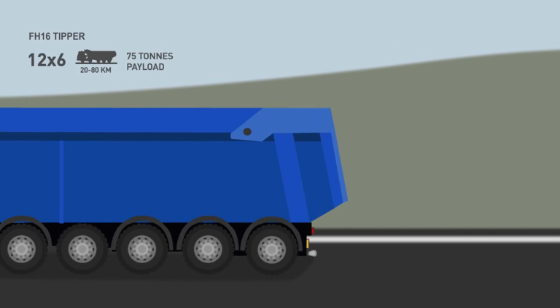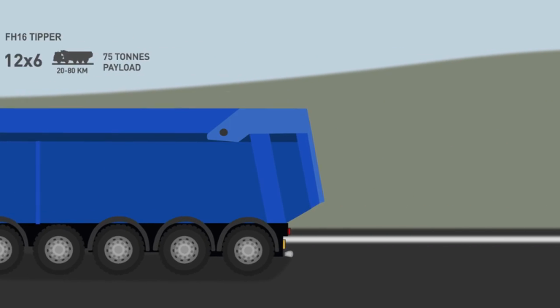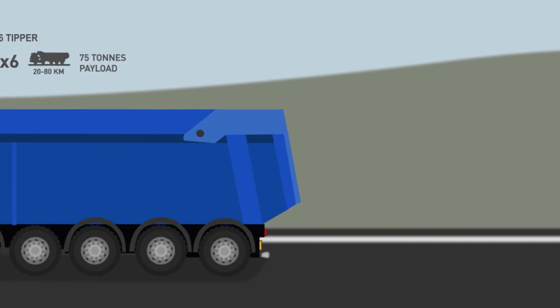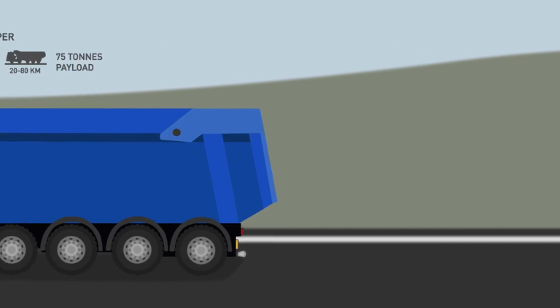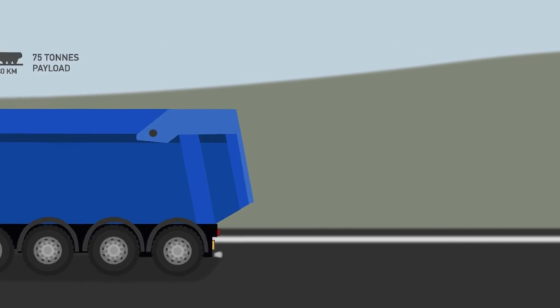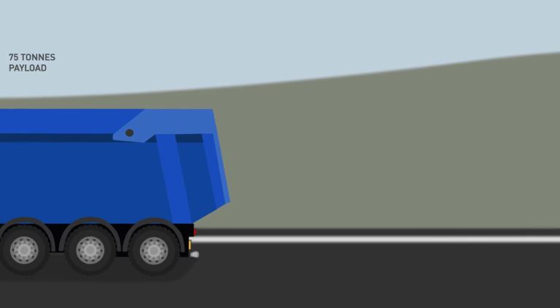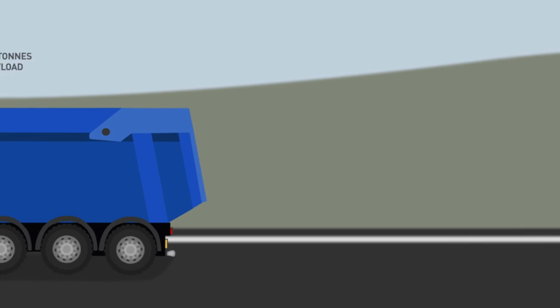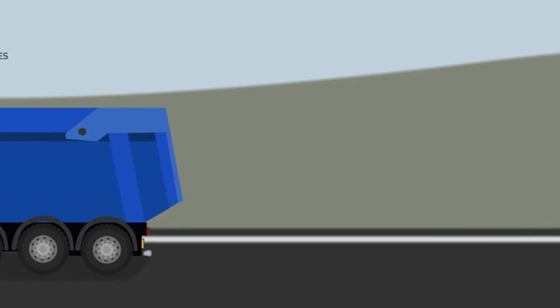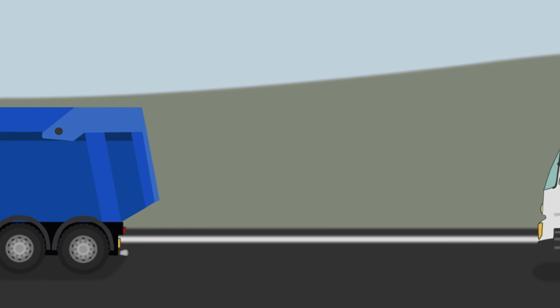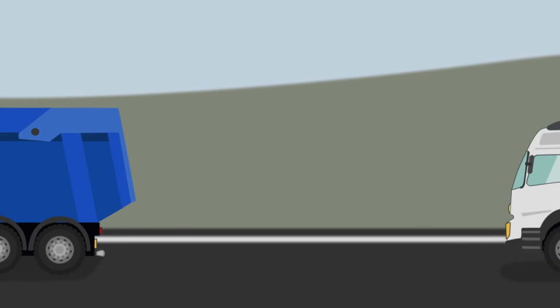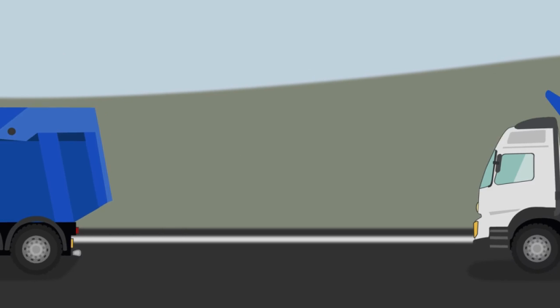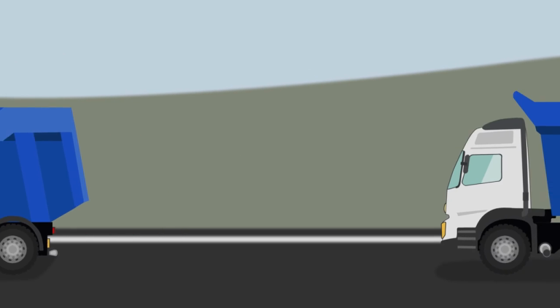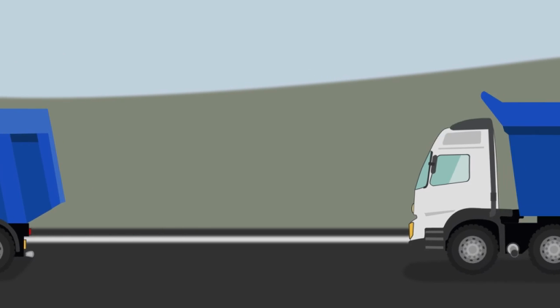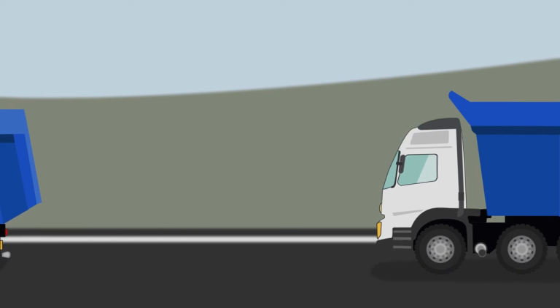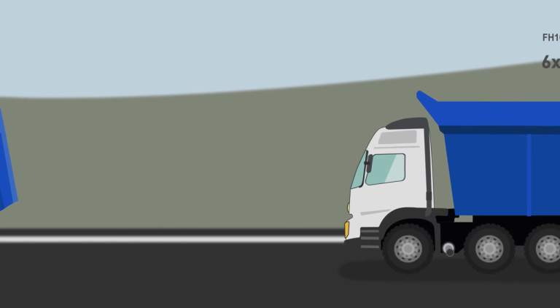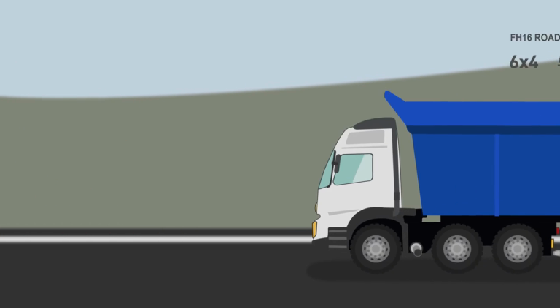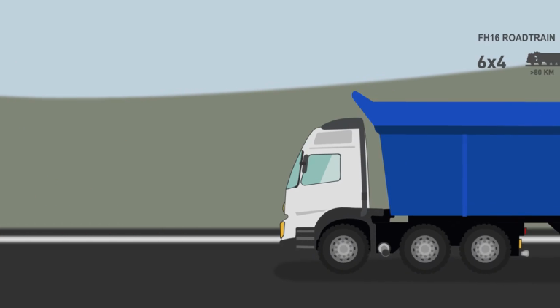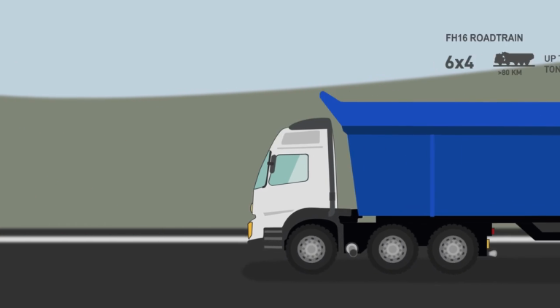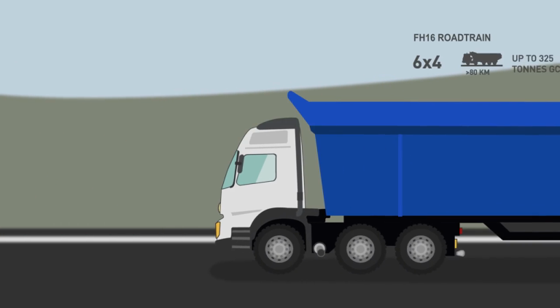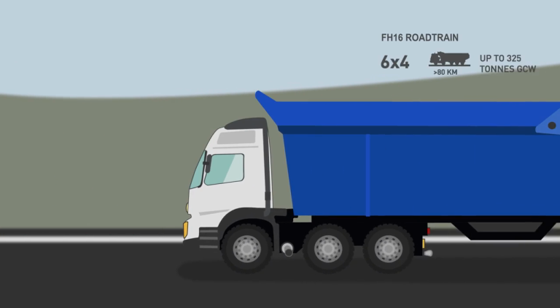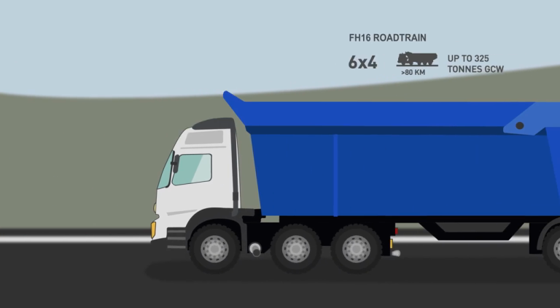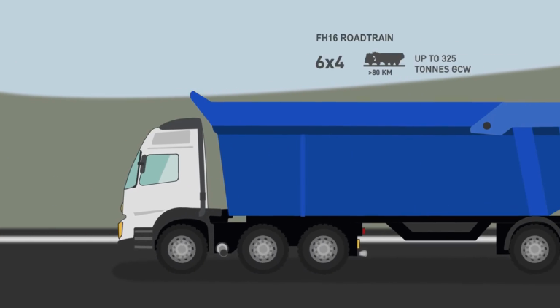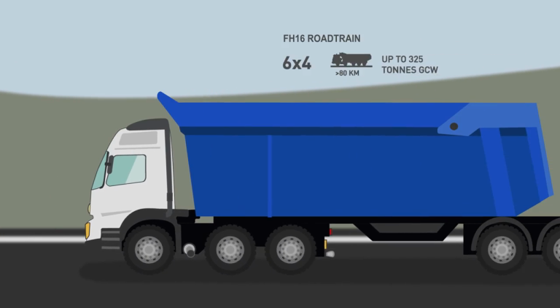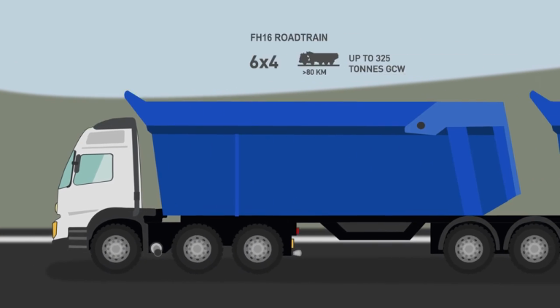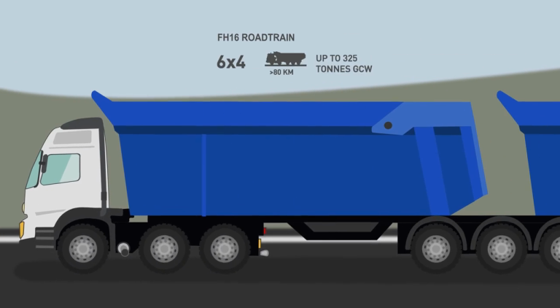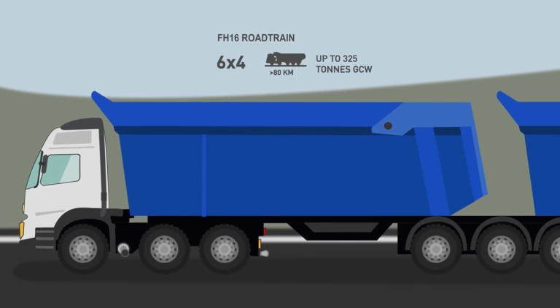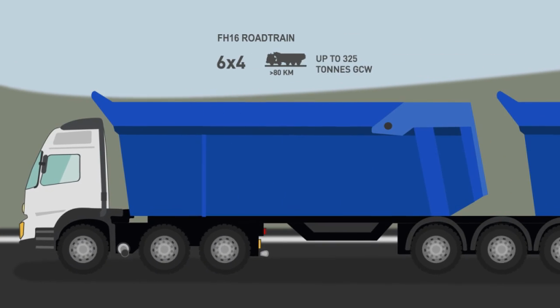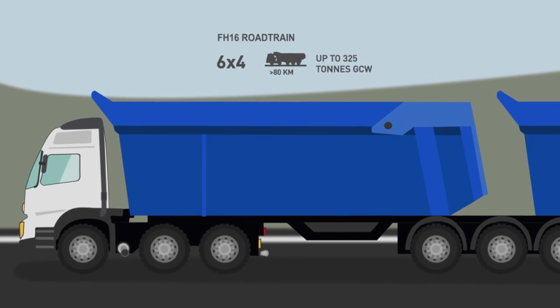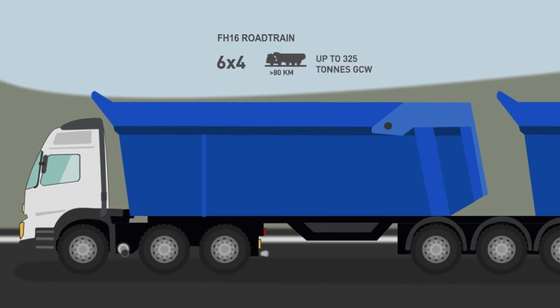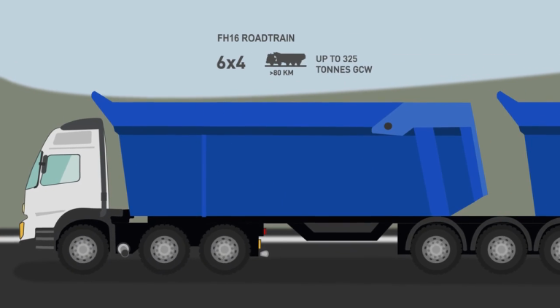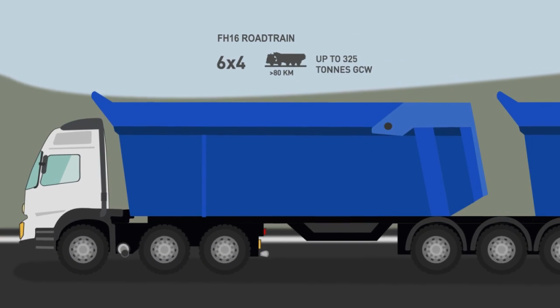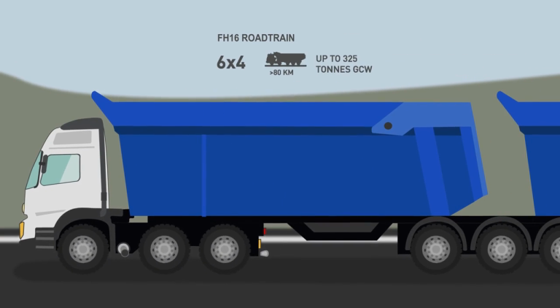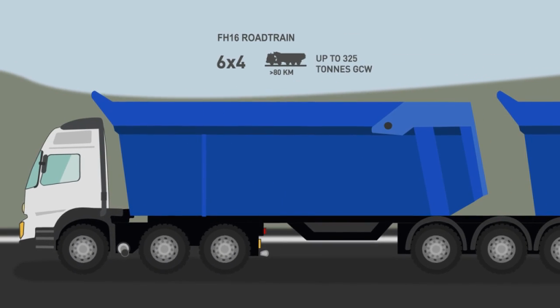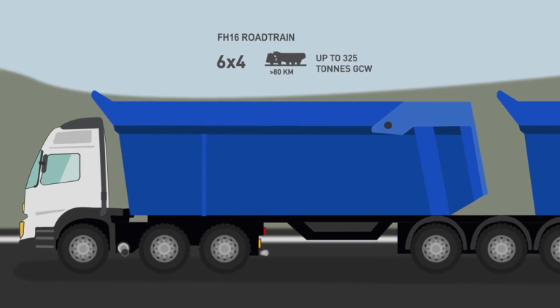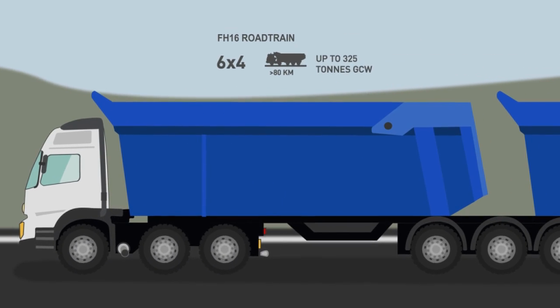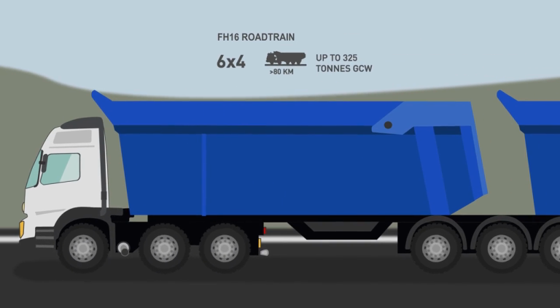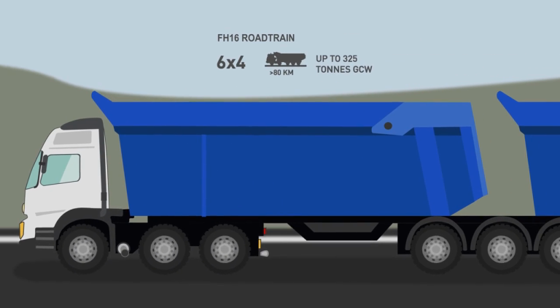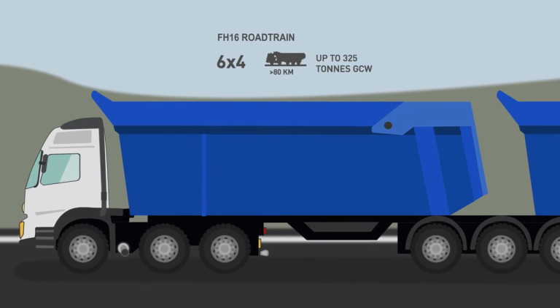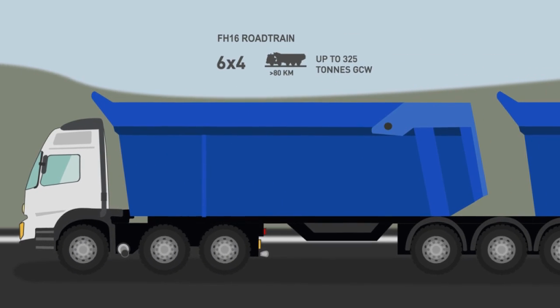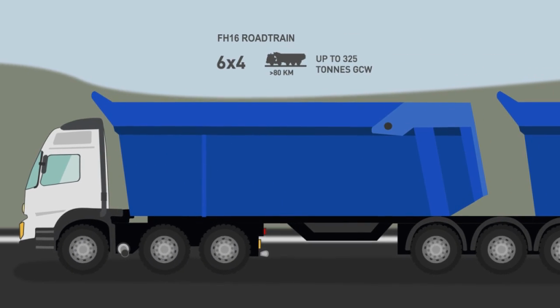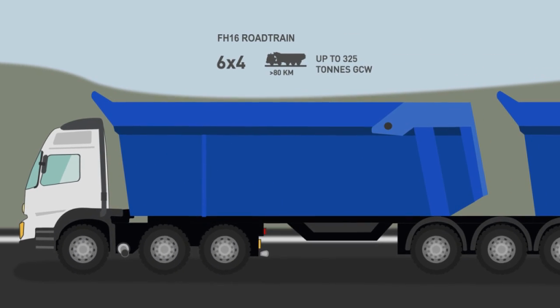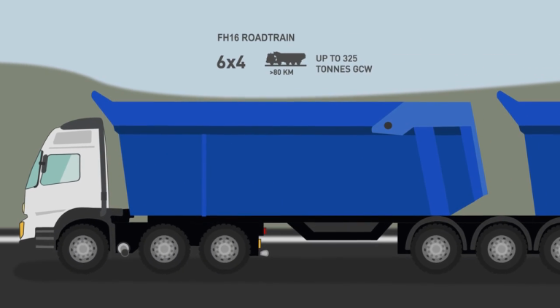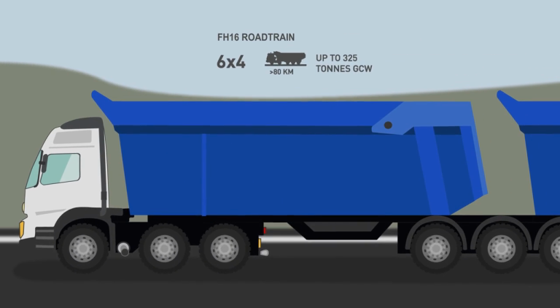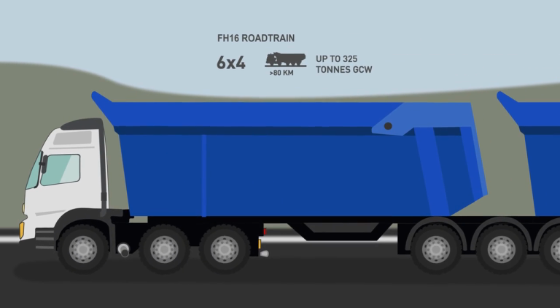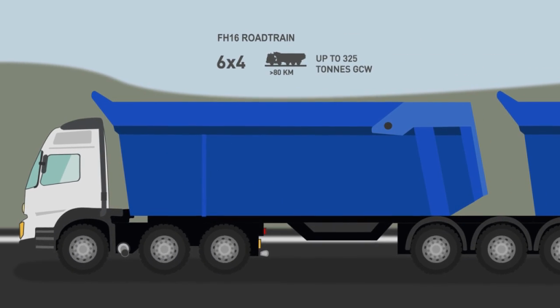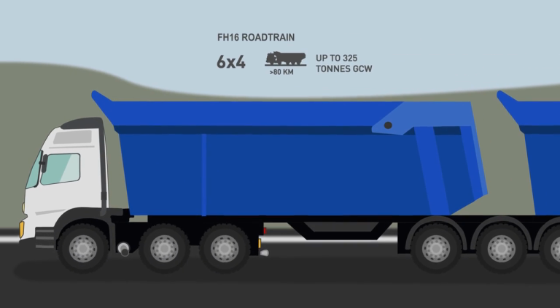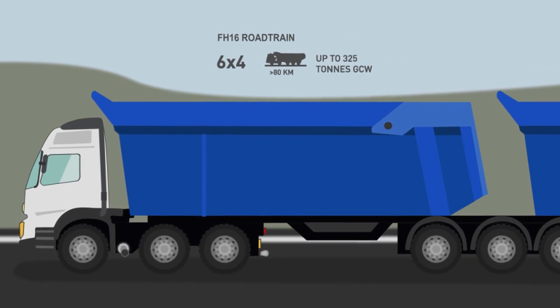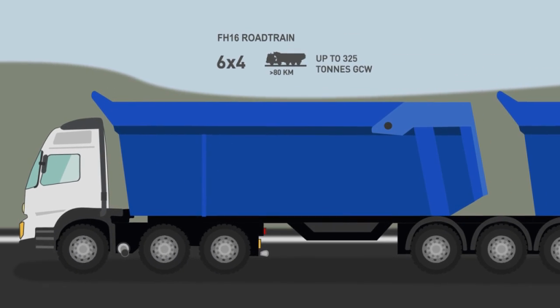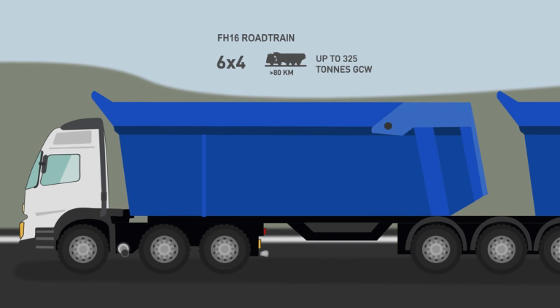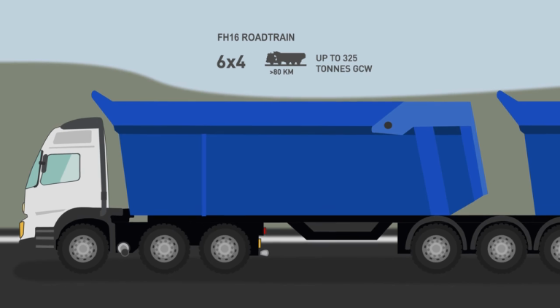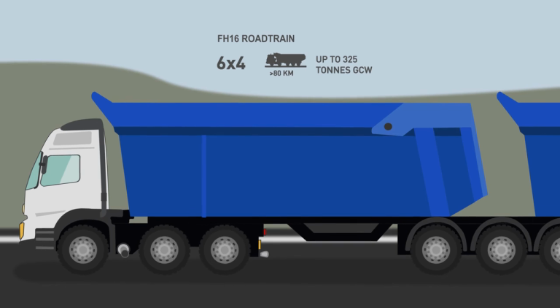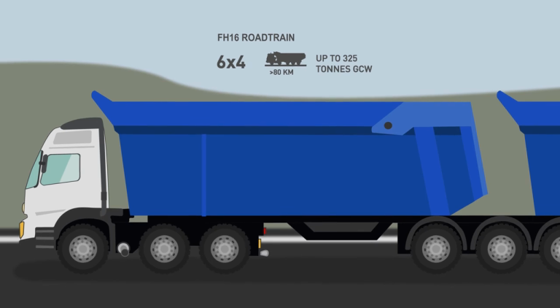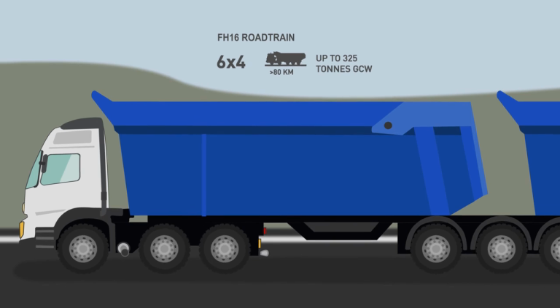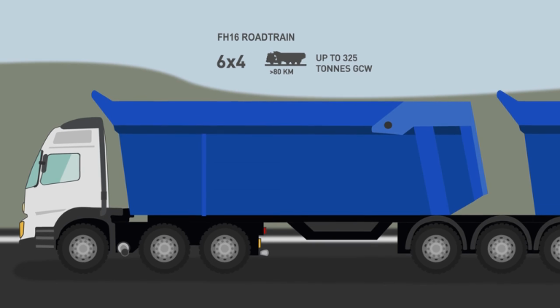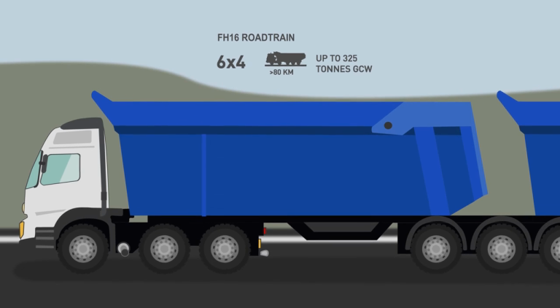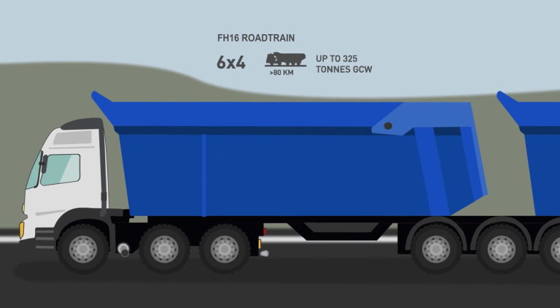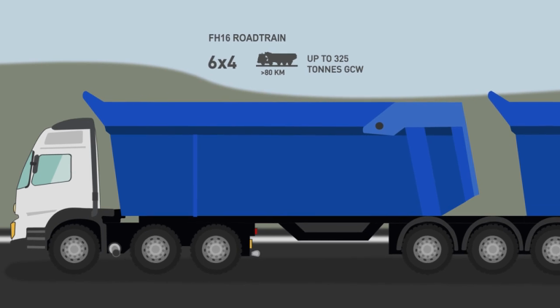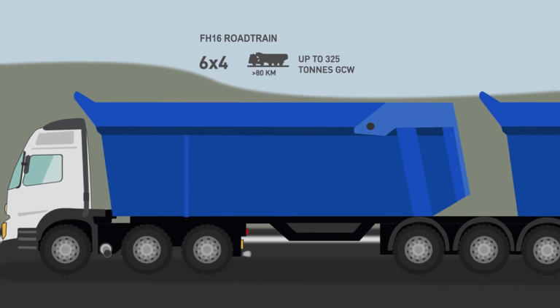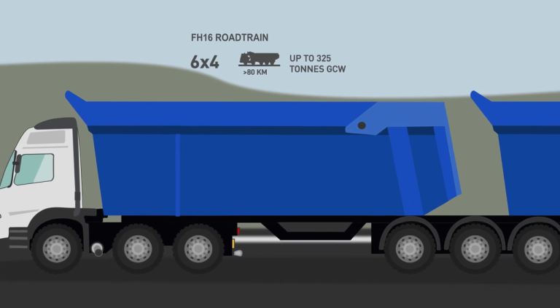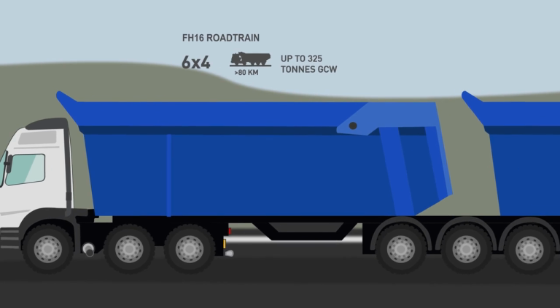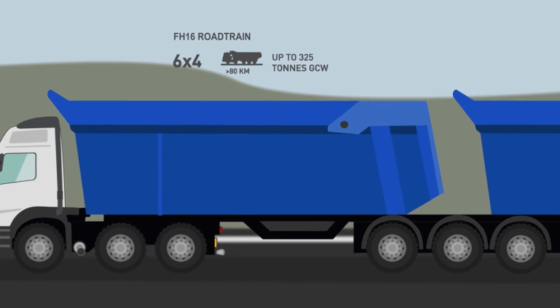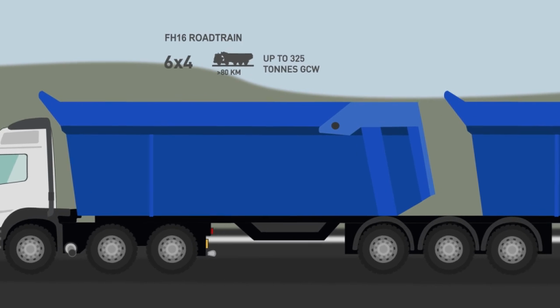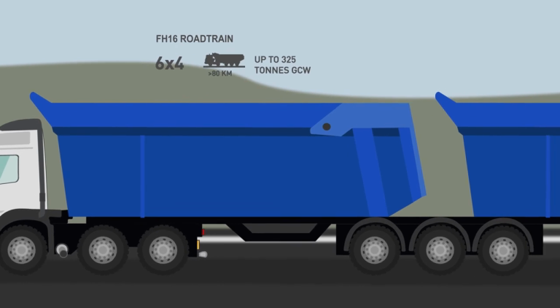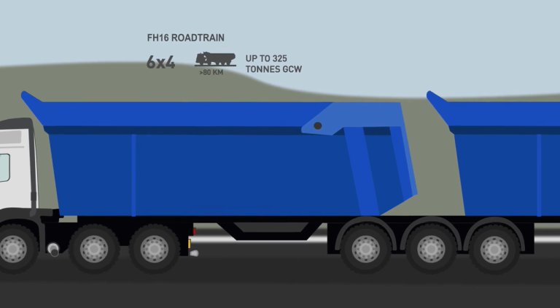The road train with a maximum gross vehicle weight of 325 tons is the best solution for distances over 80 km.